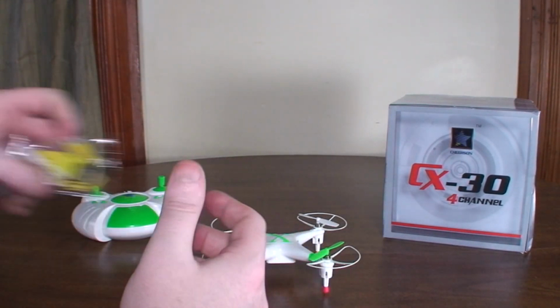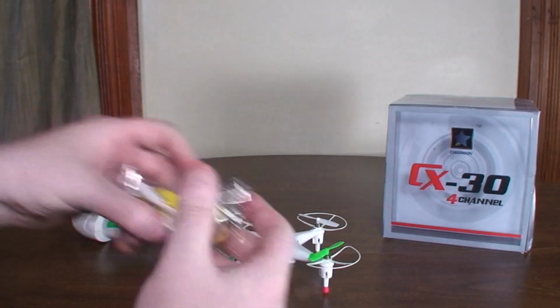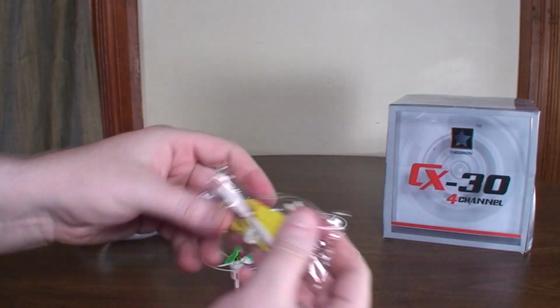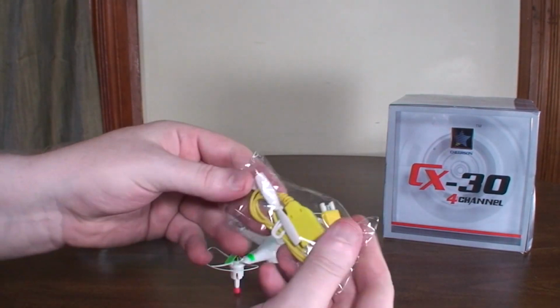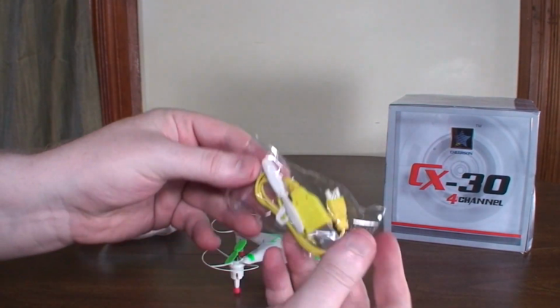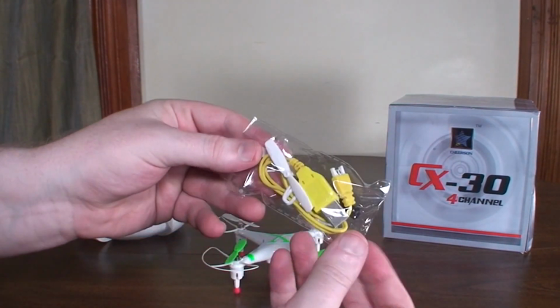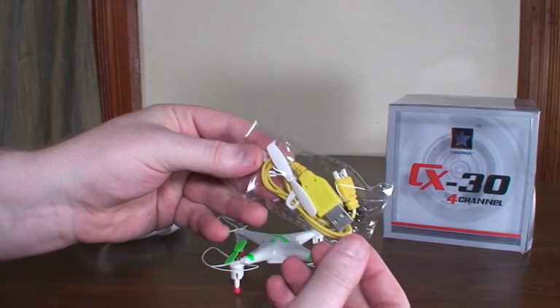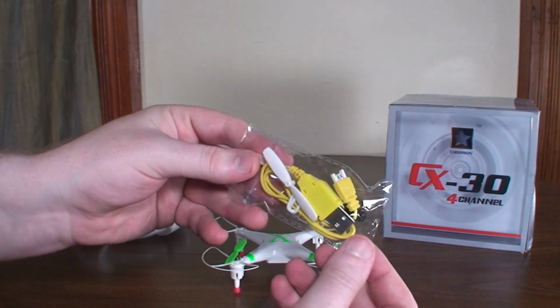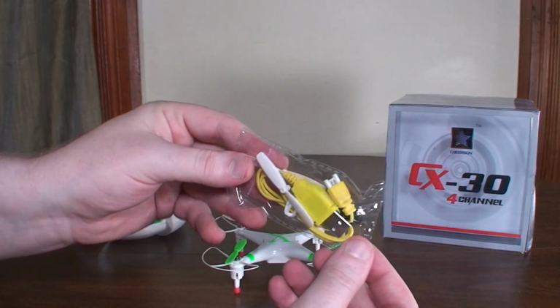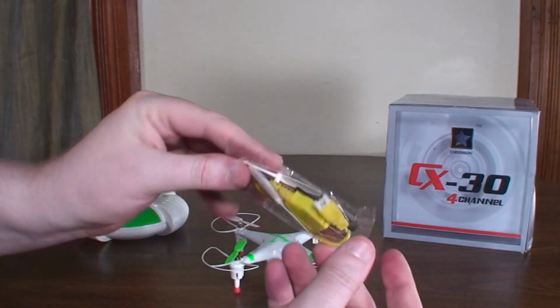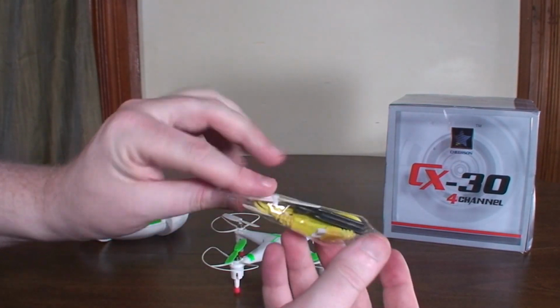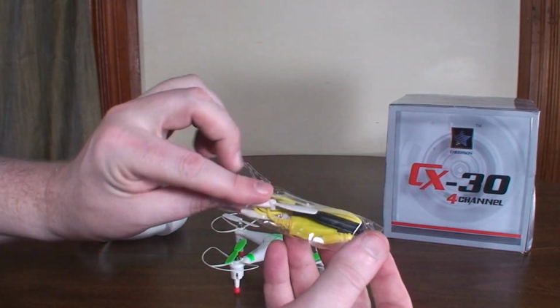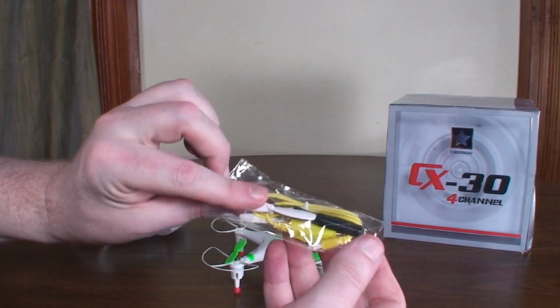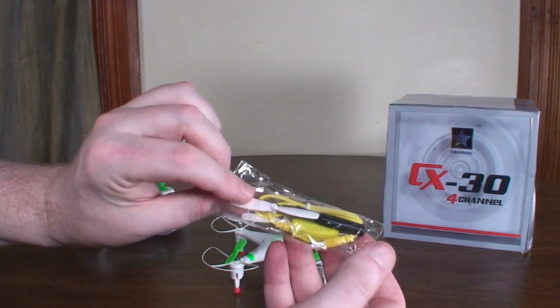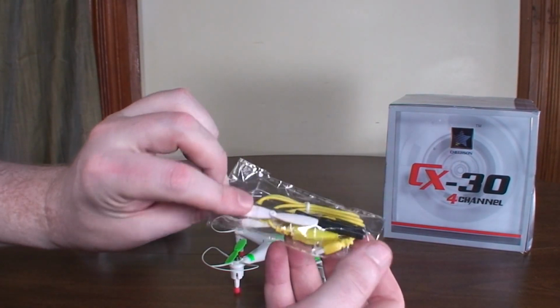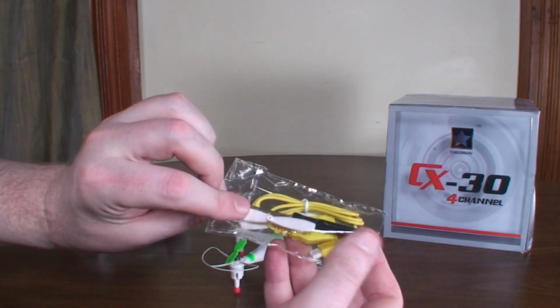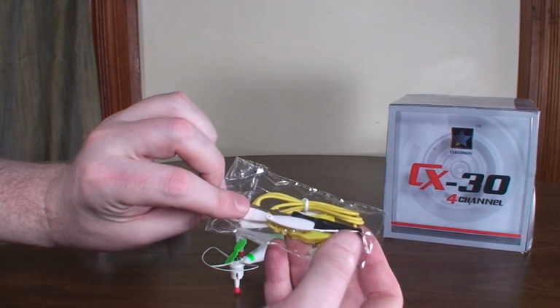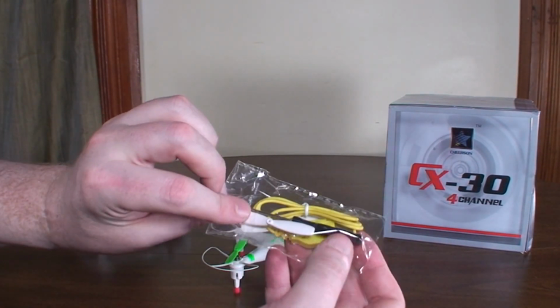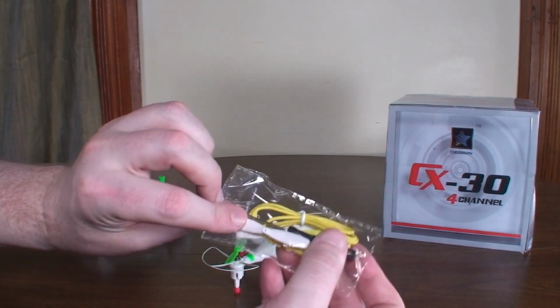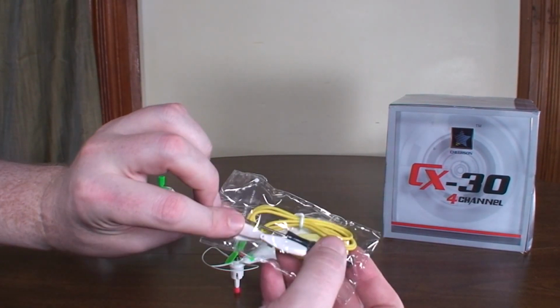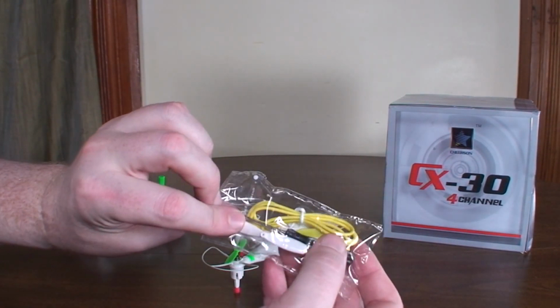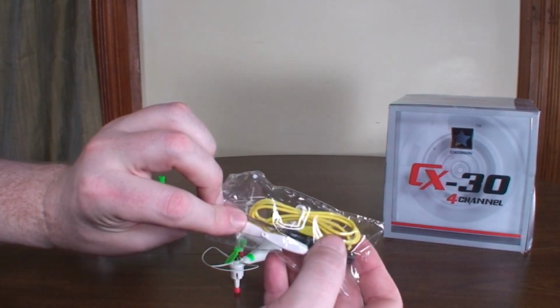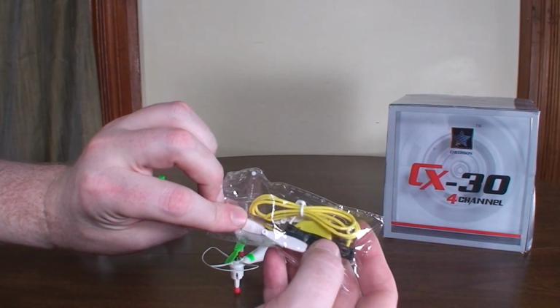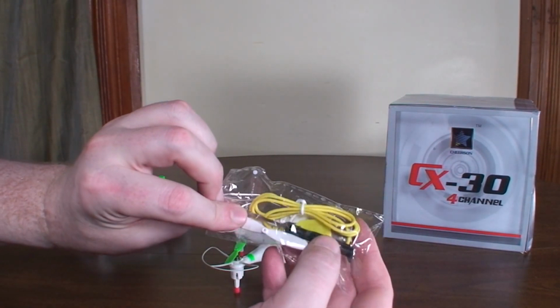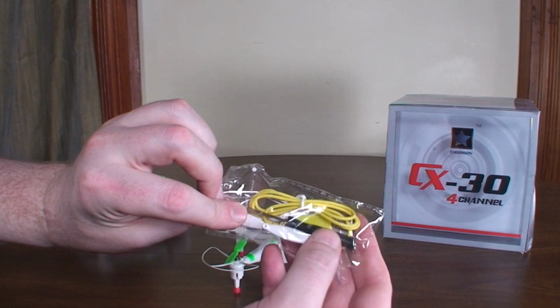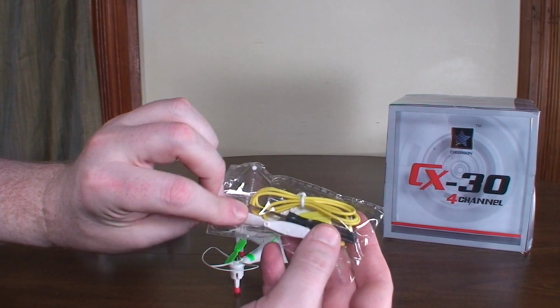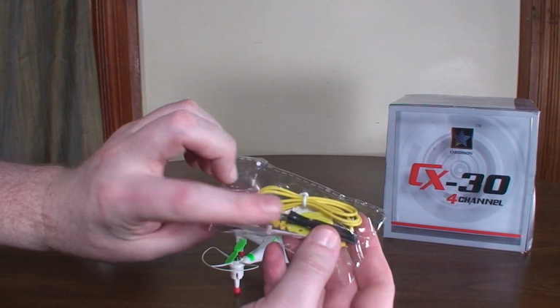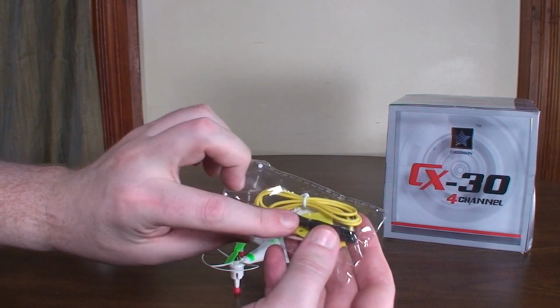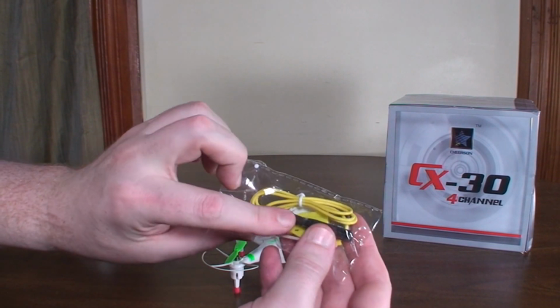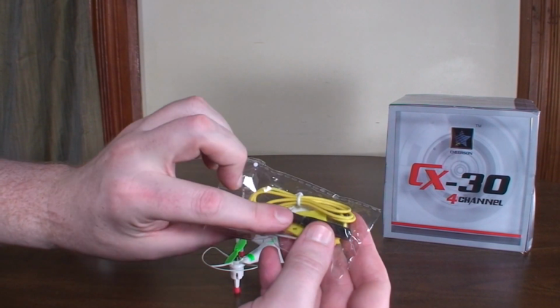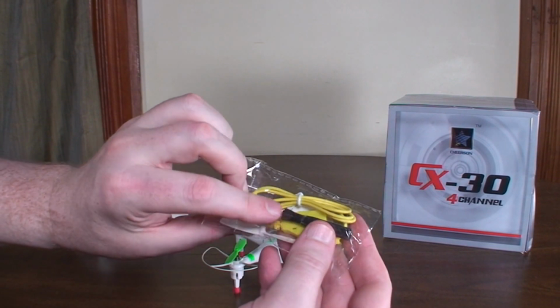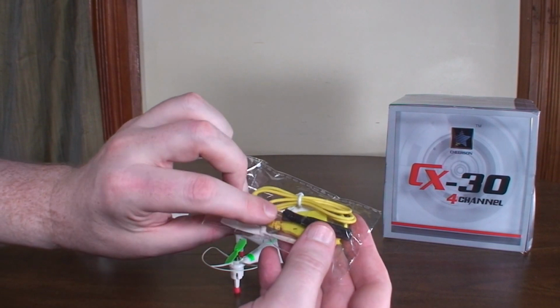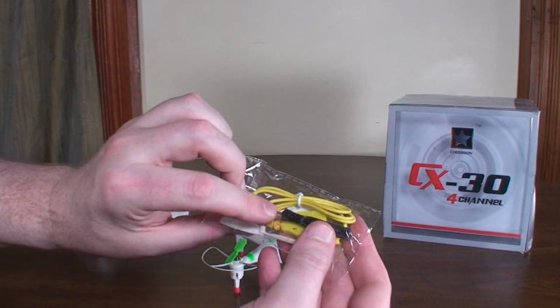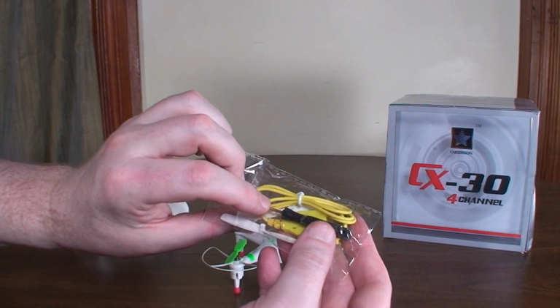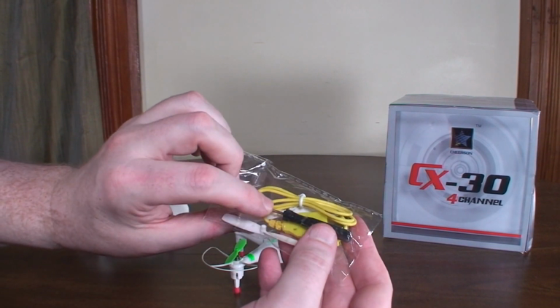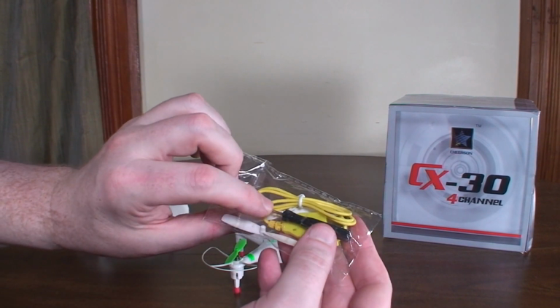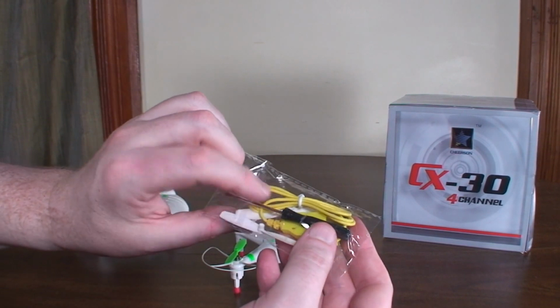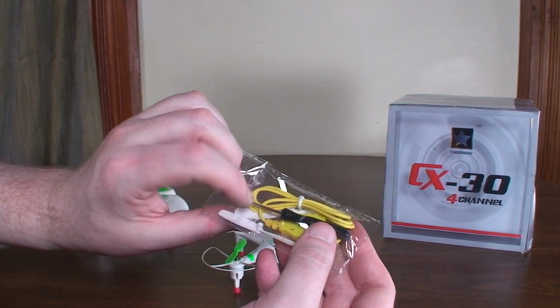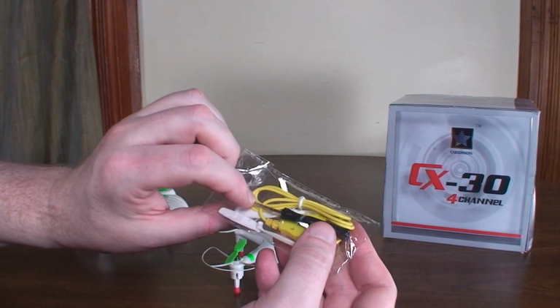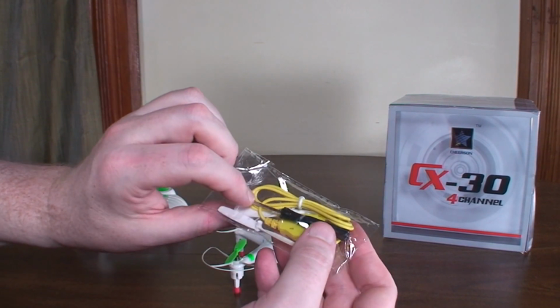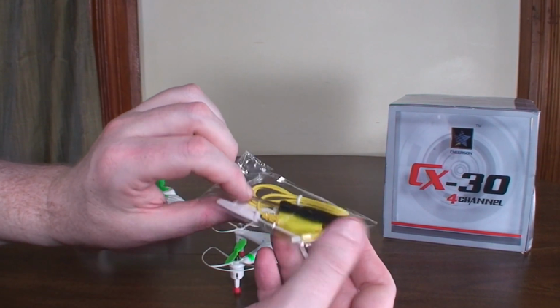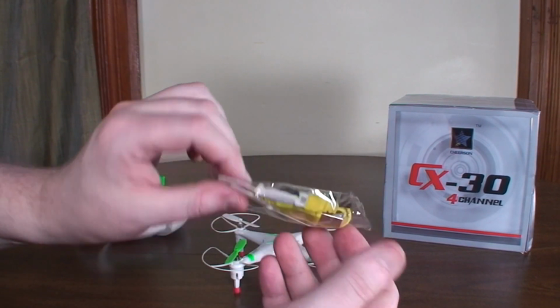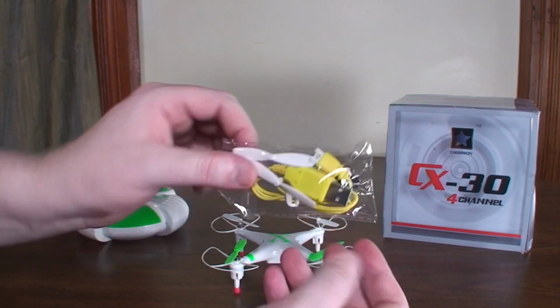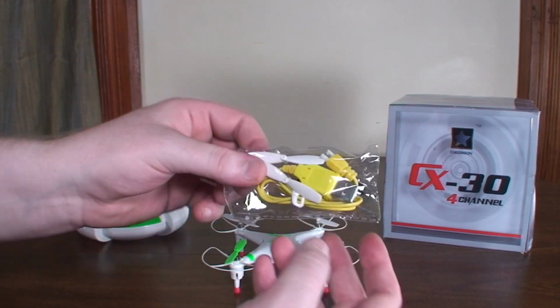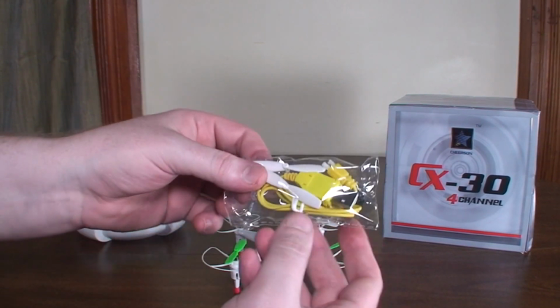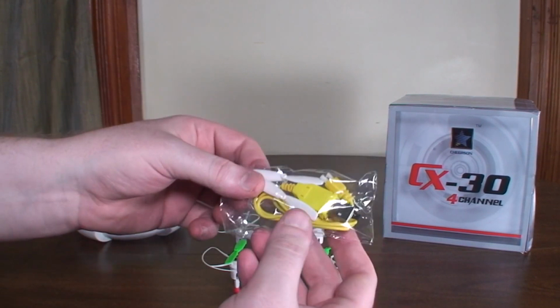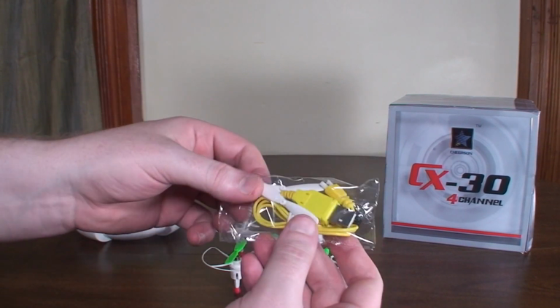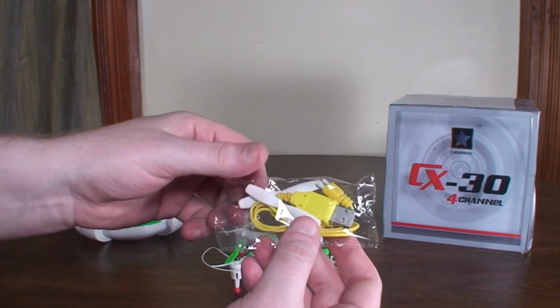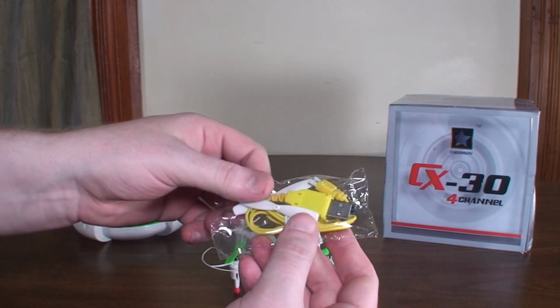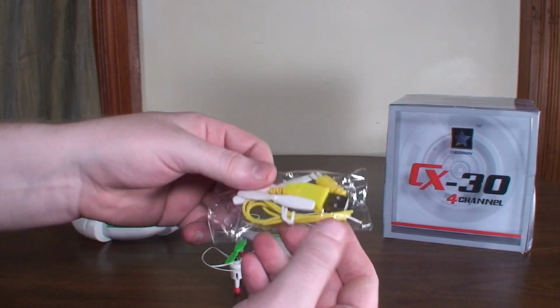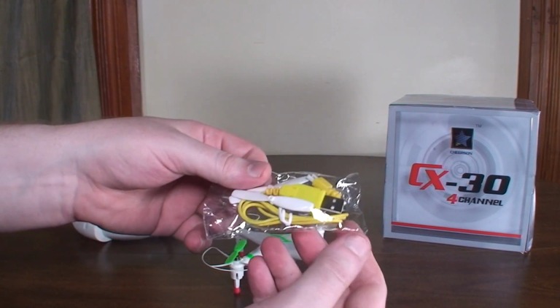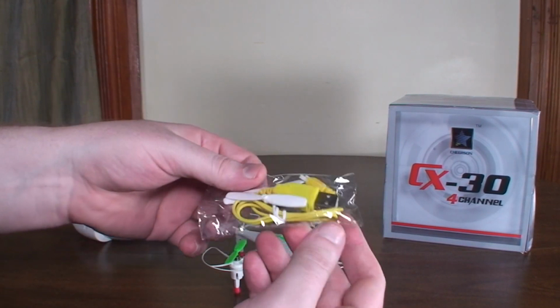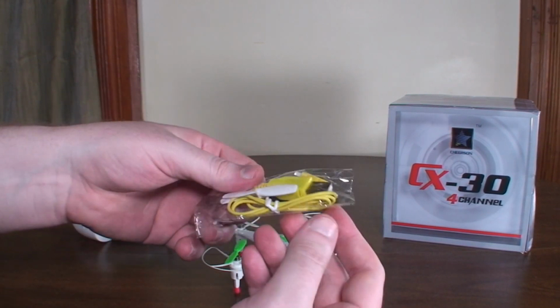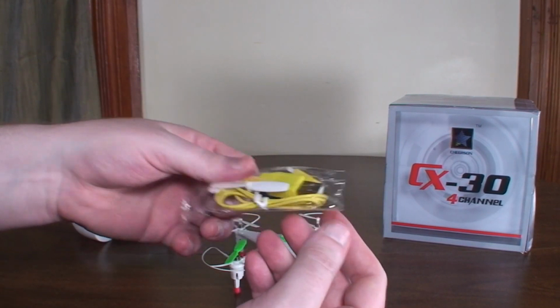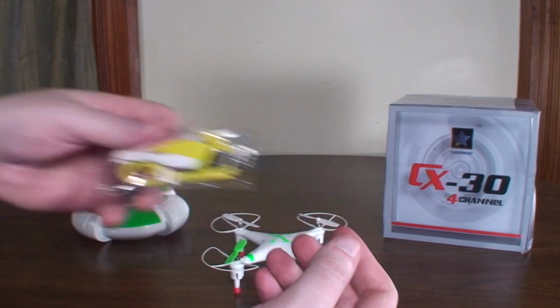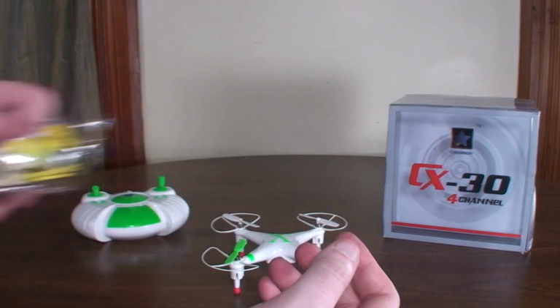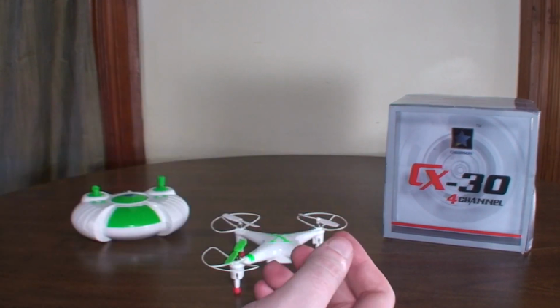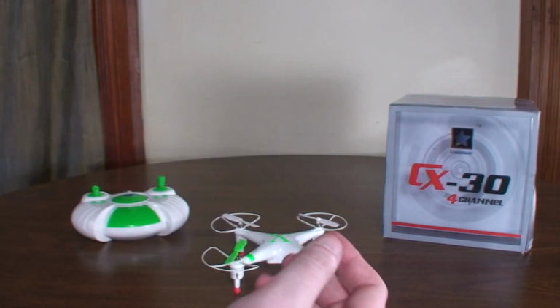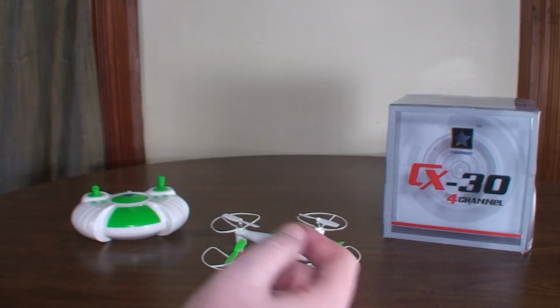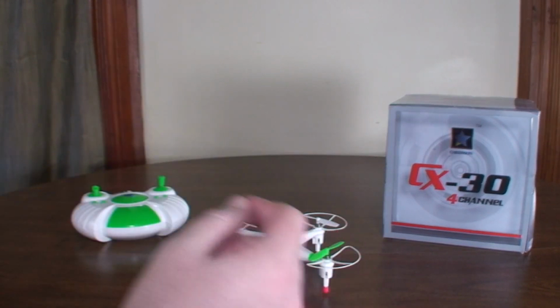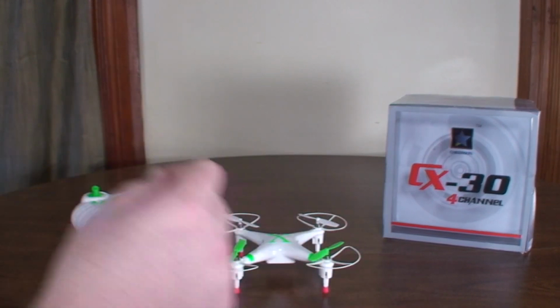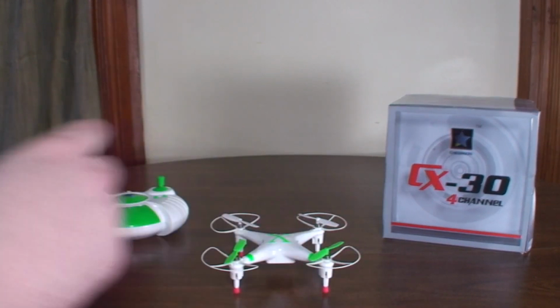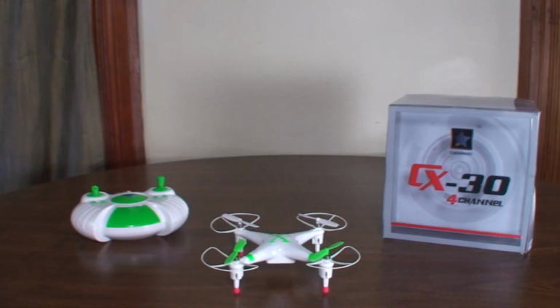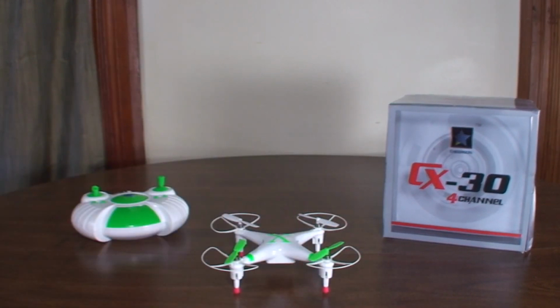It does come with a USB charging cable, a screwdriver to remove the prop guards, and a spare set of props.